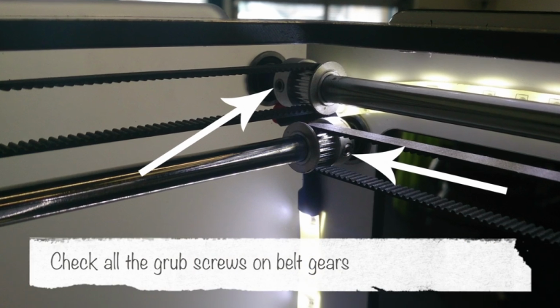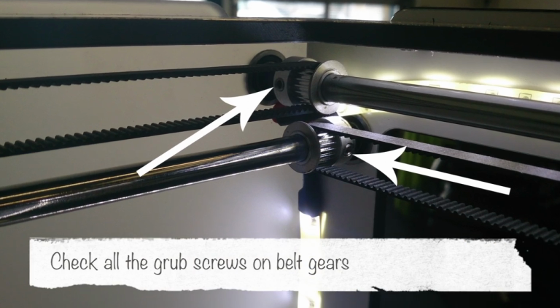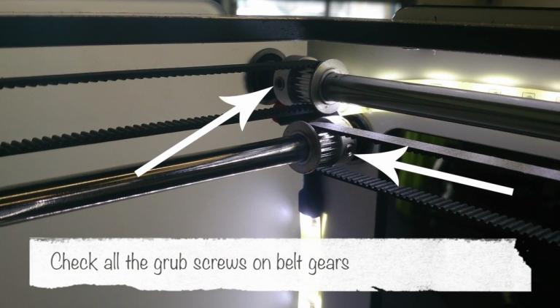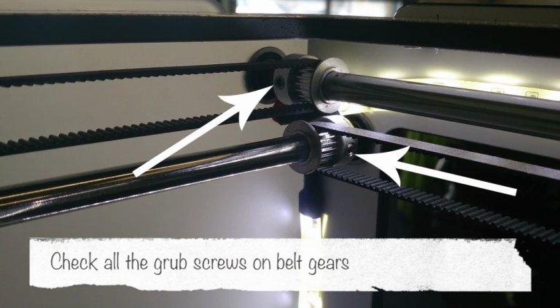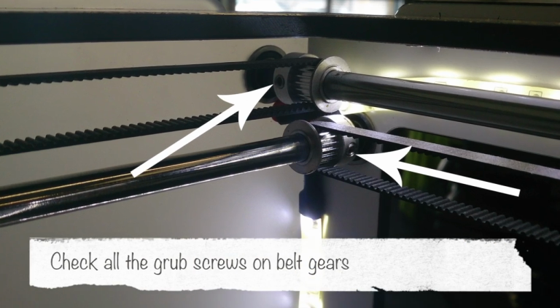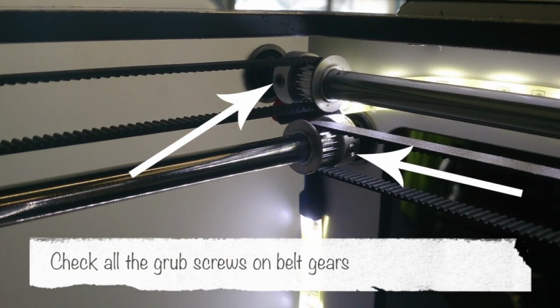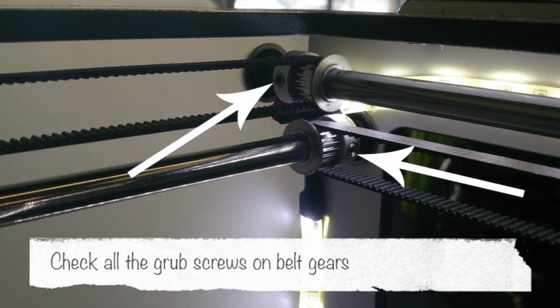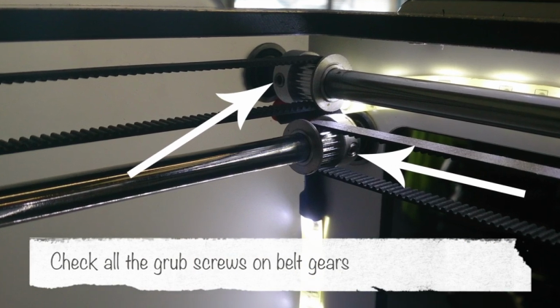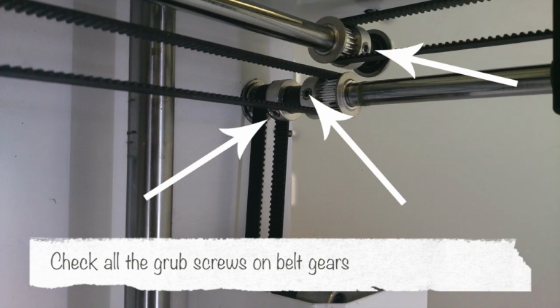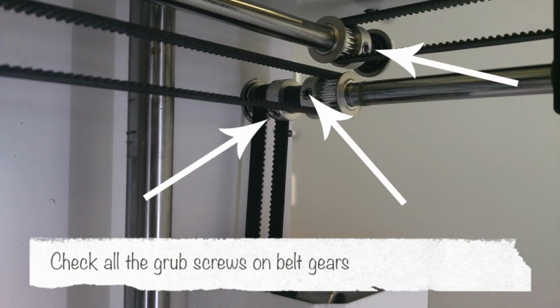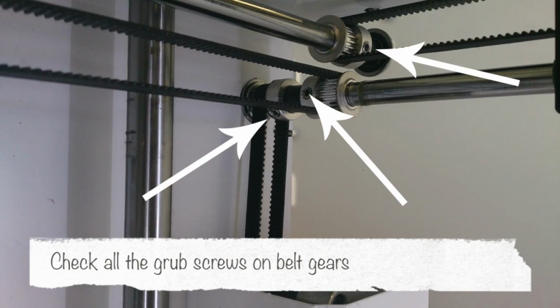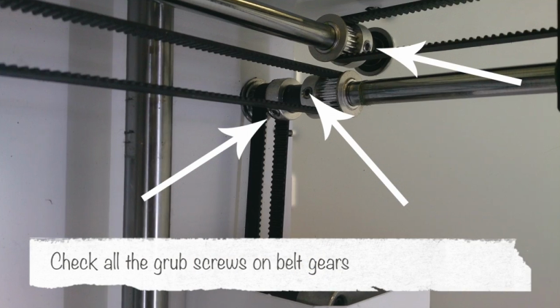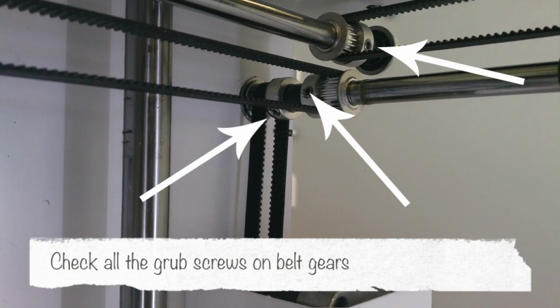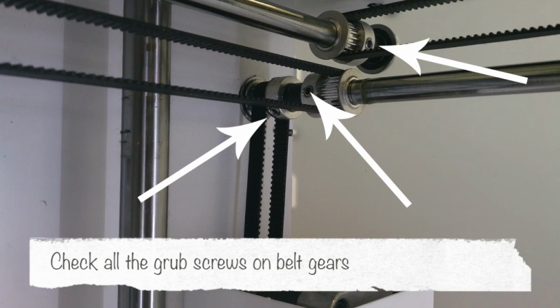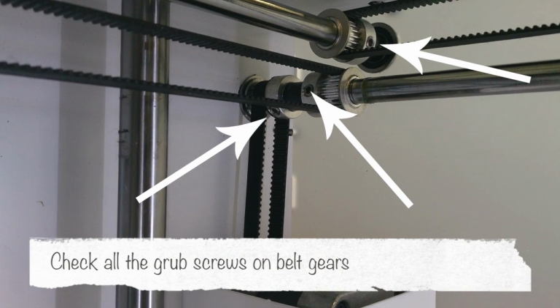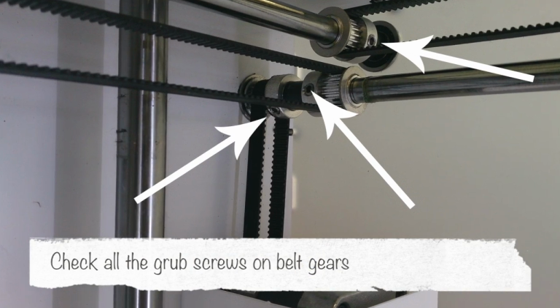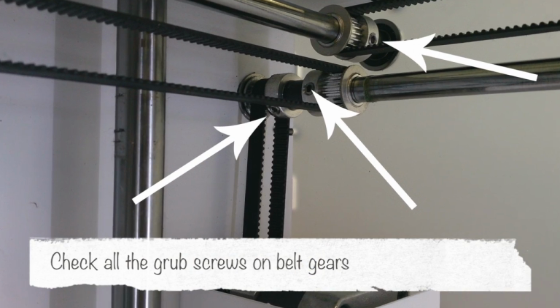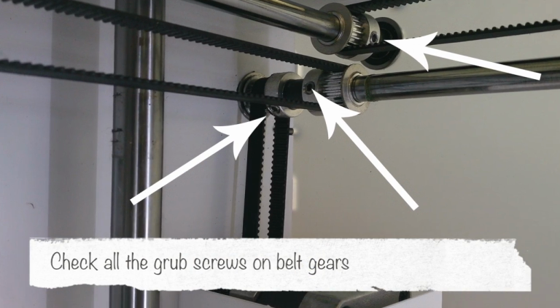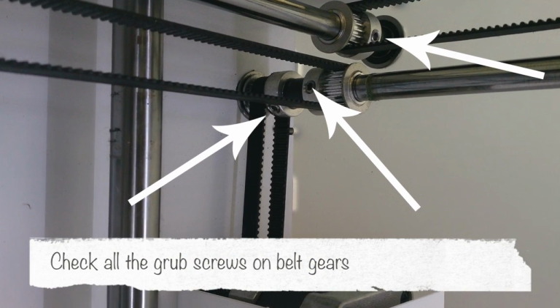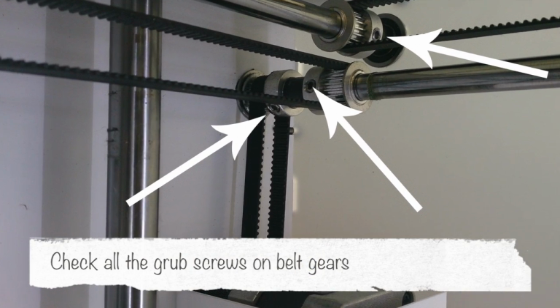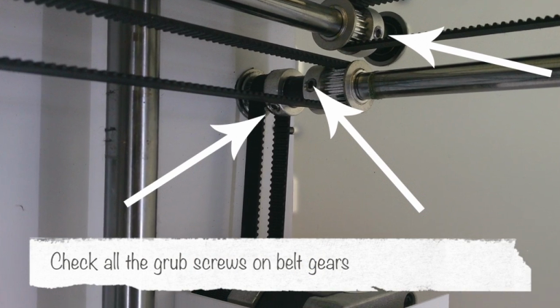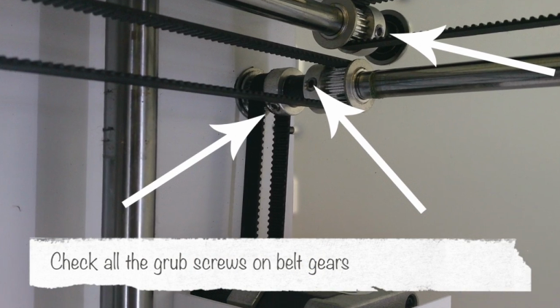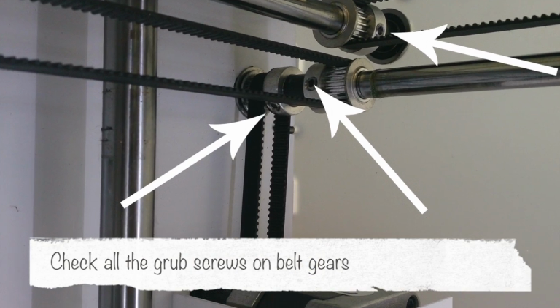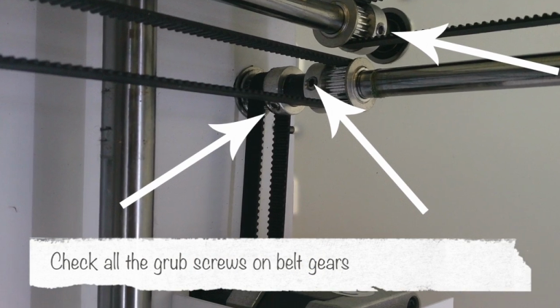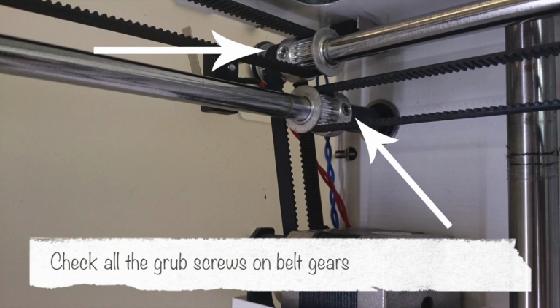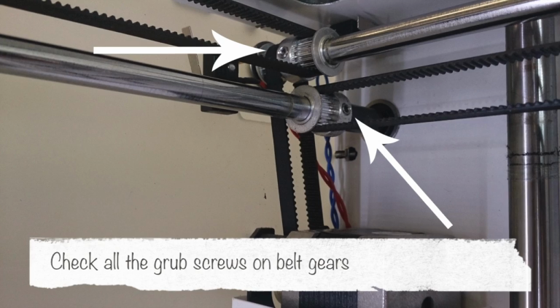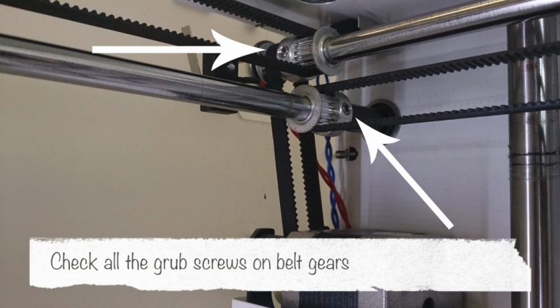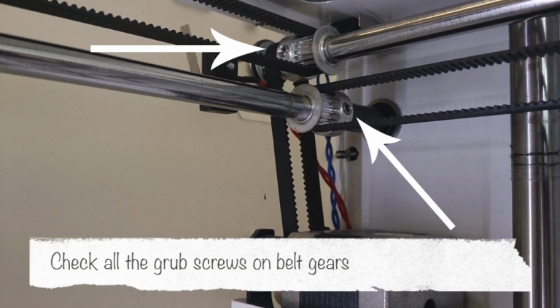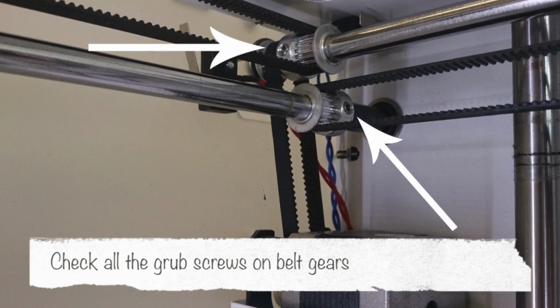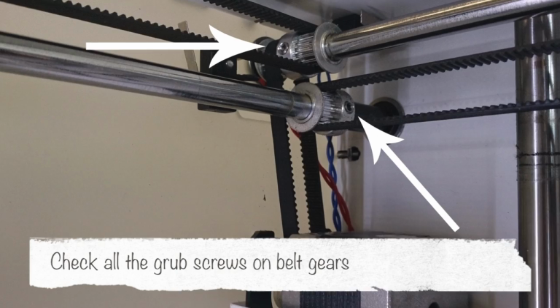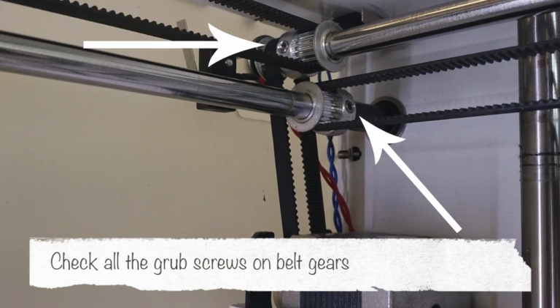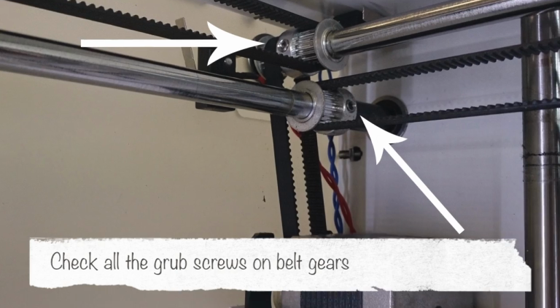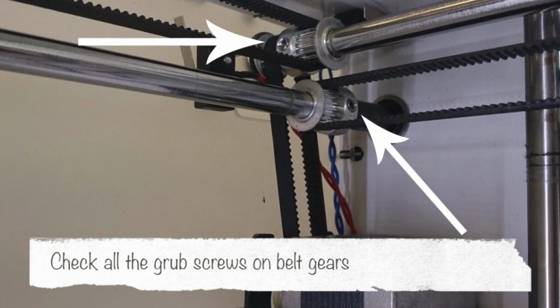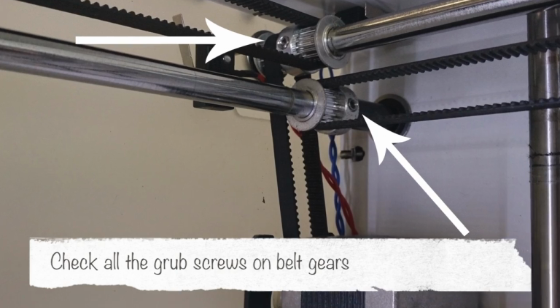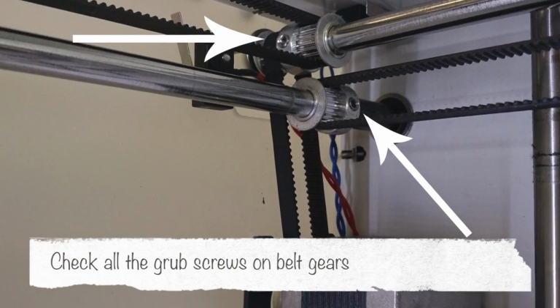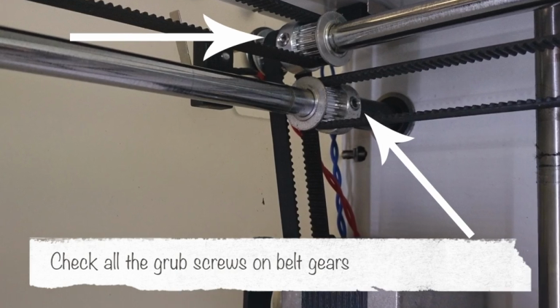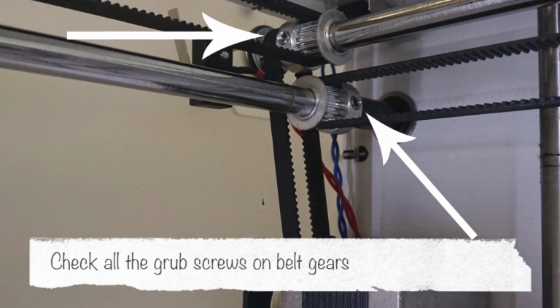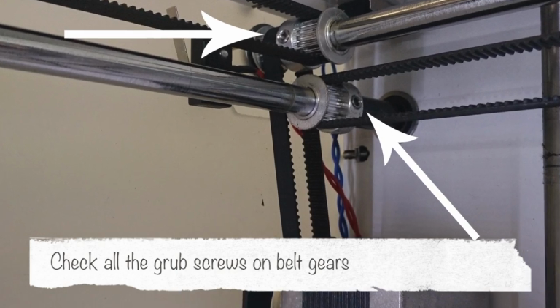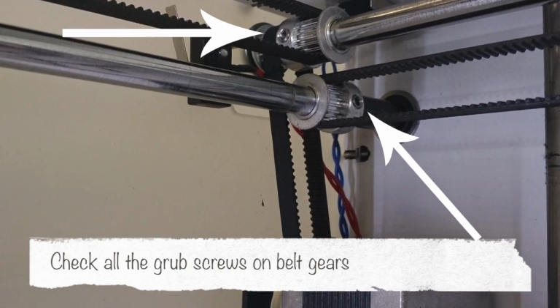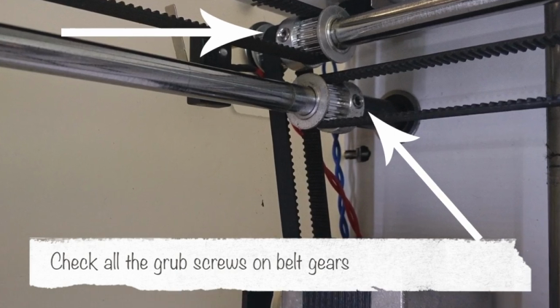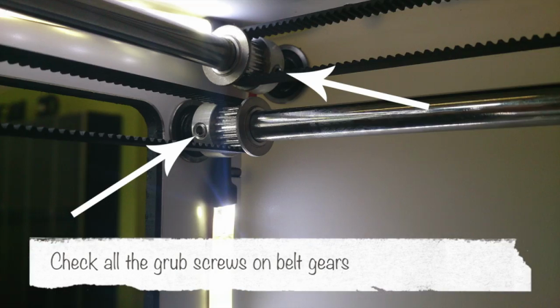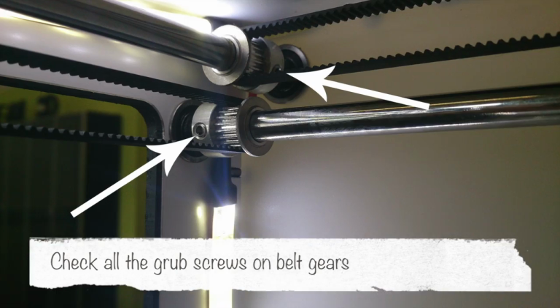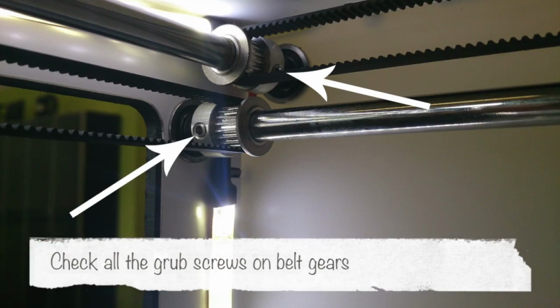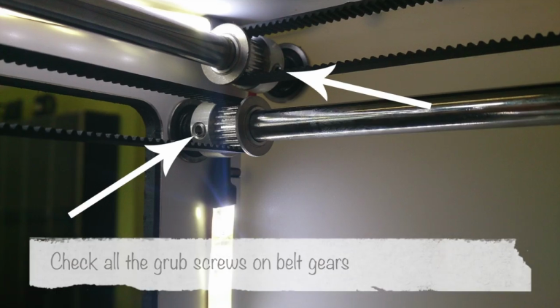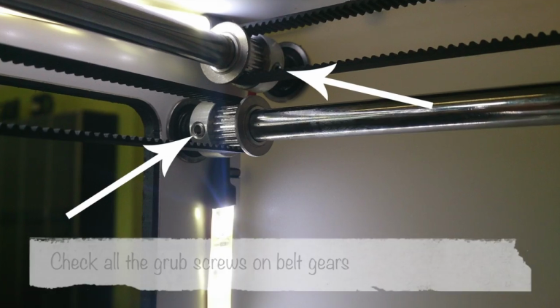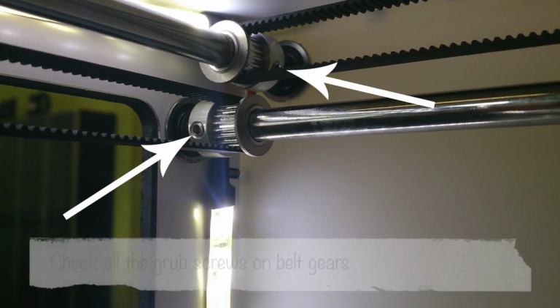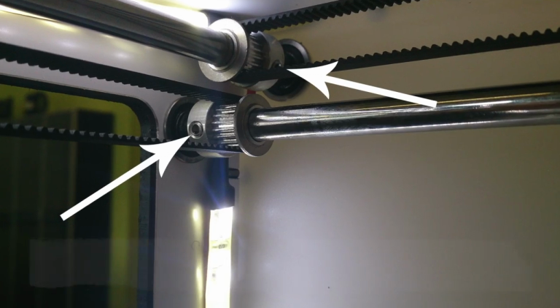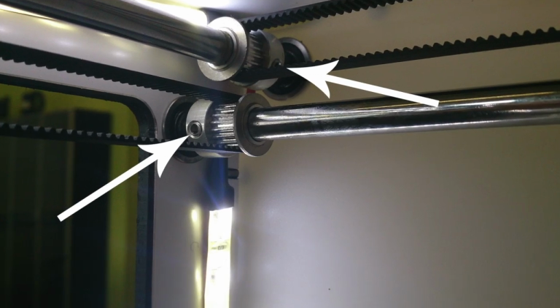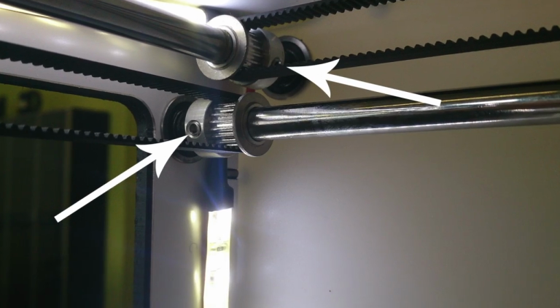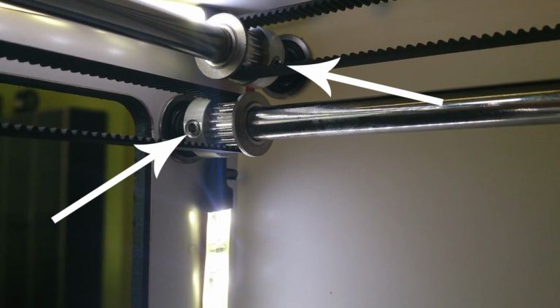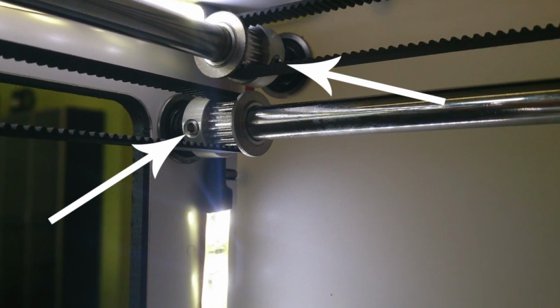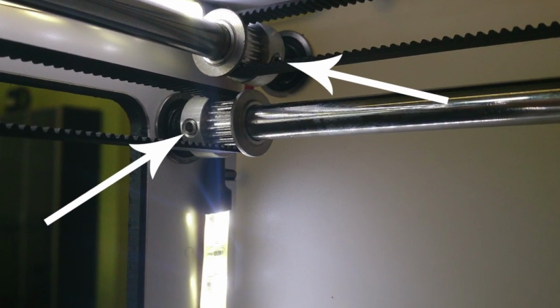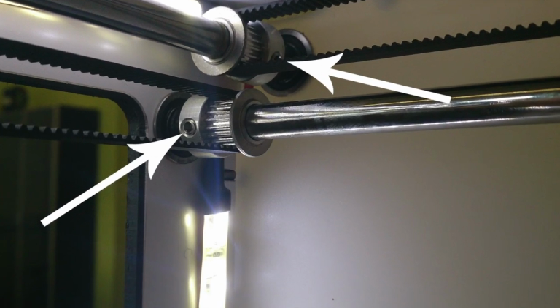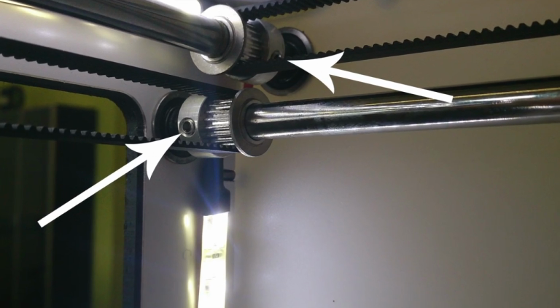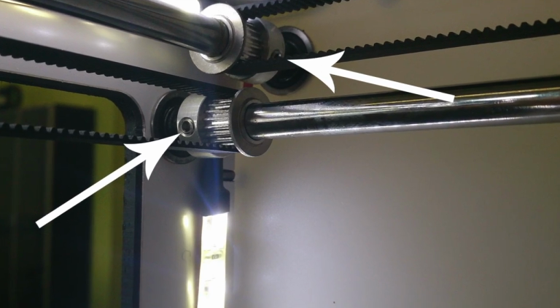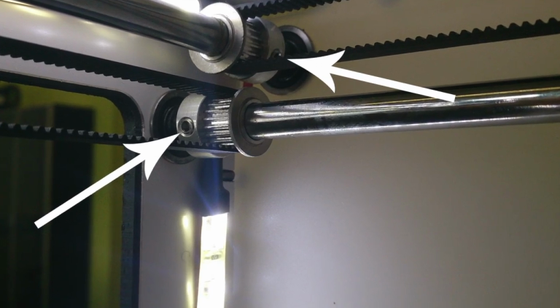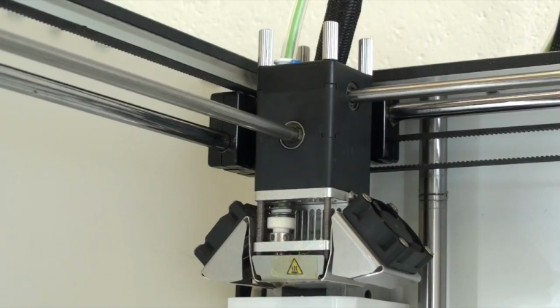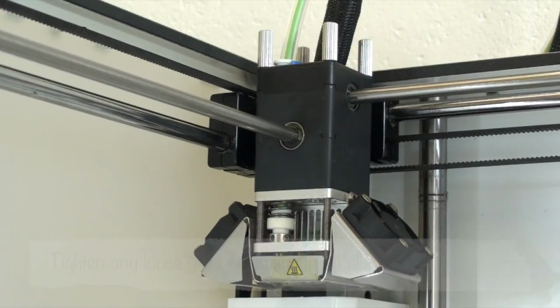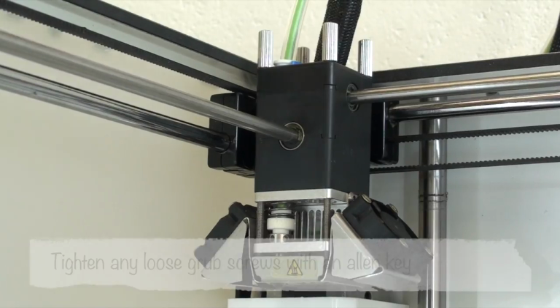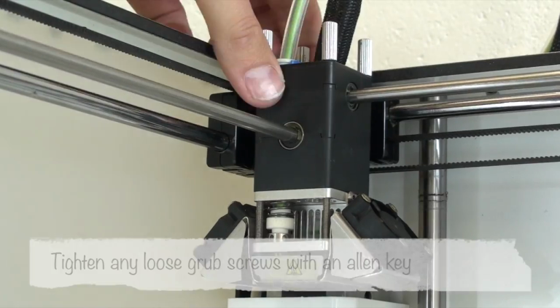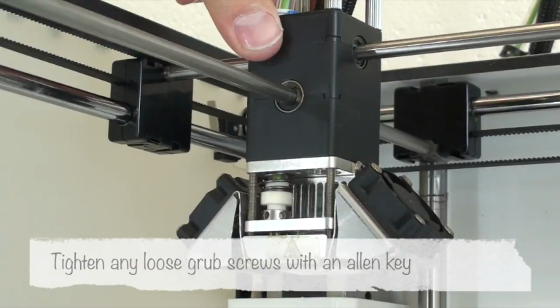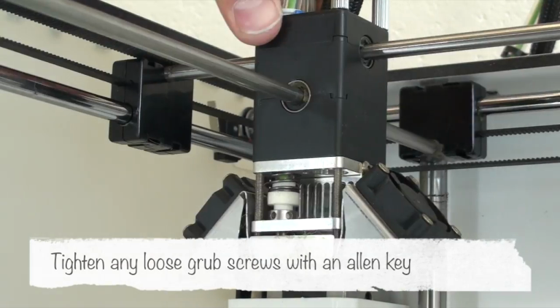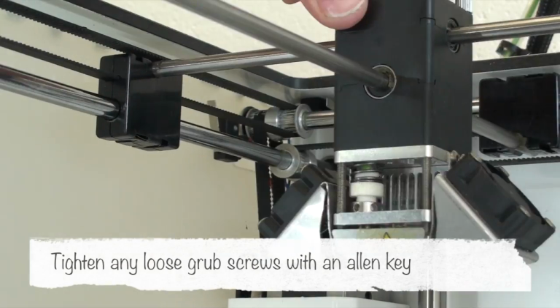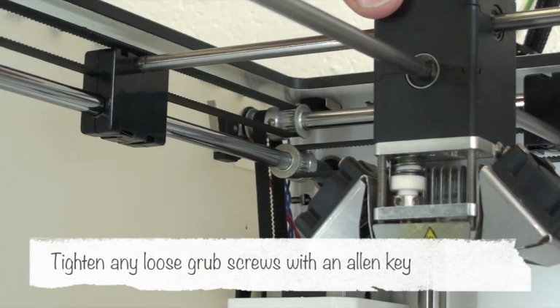There are grub screws in each corner as shown here, and you're just using an Allen key to tighten them up like this.